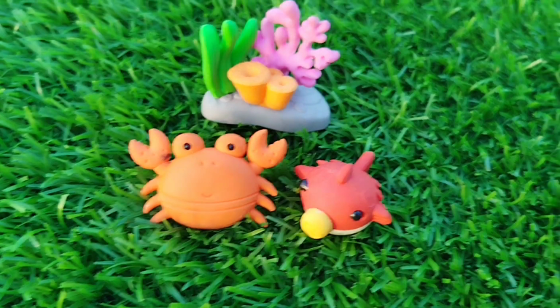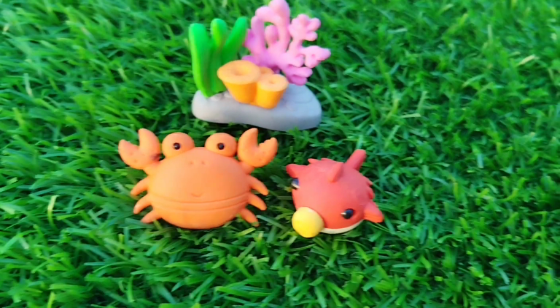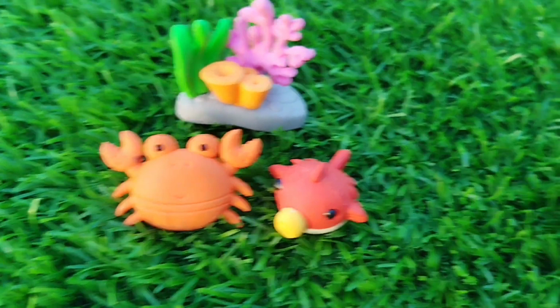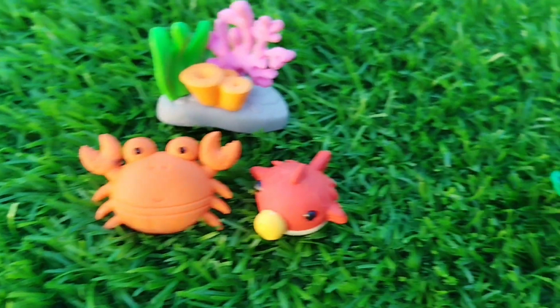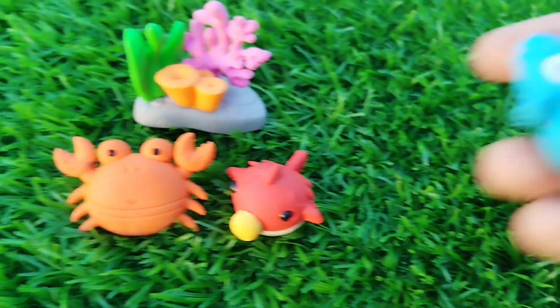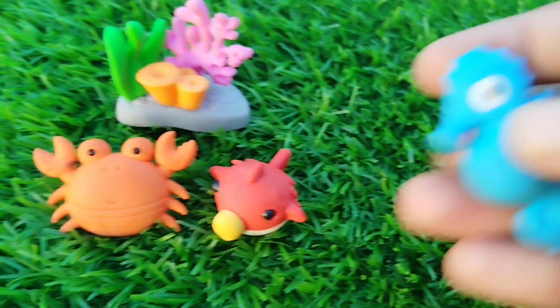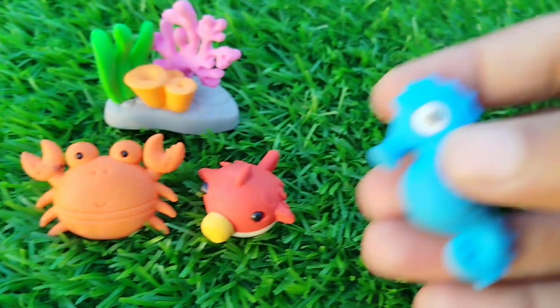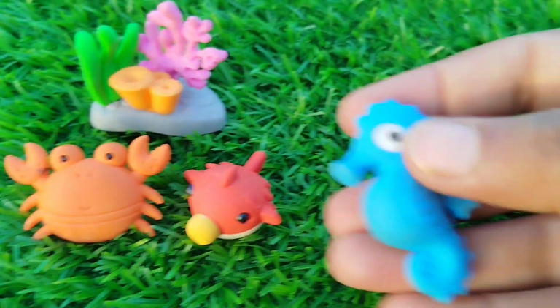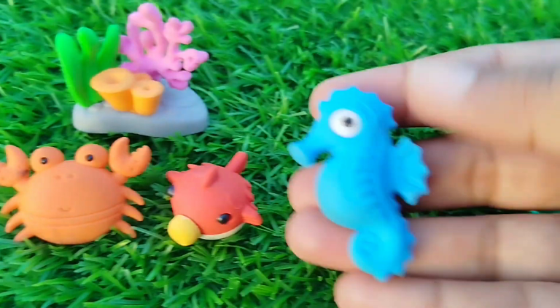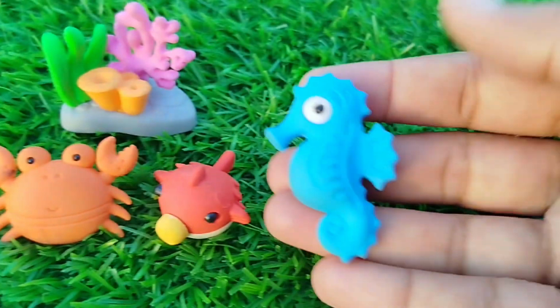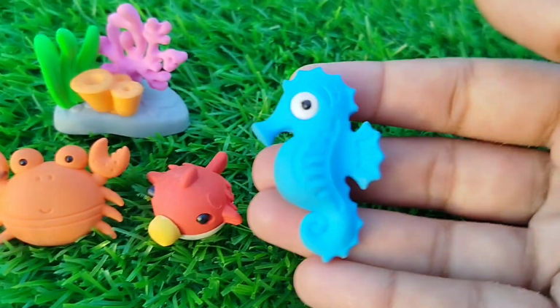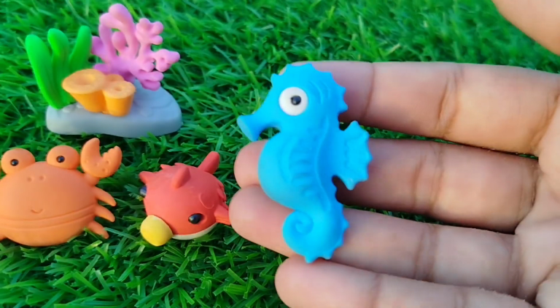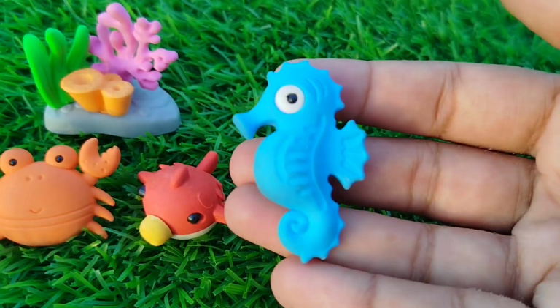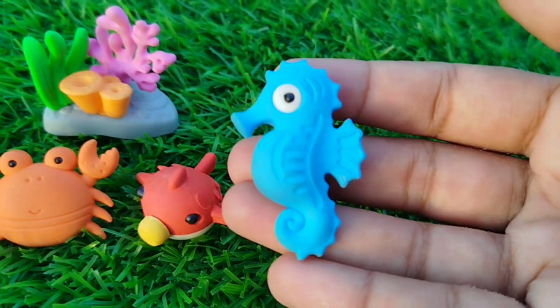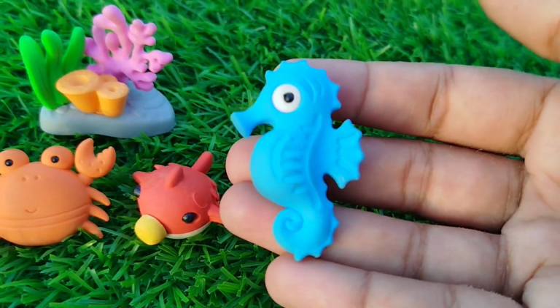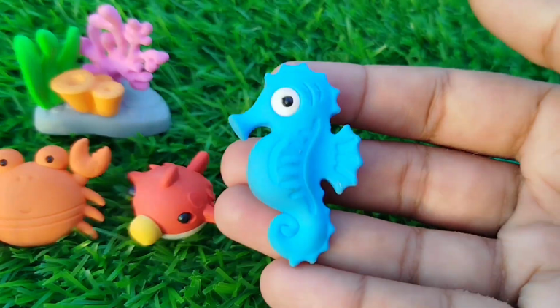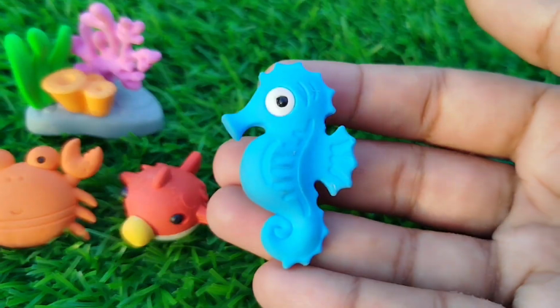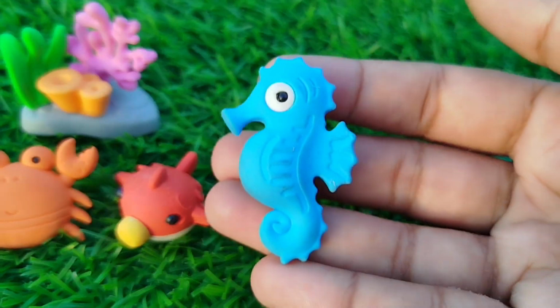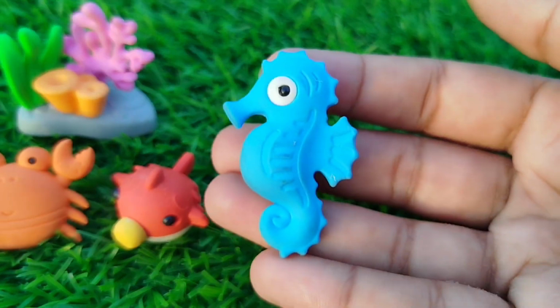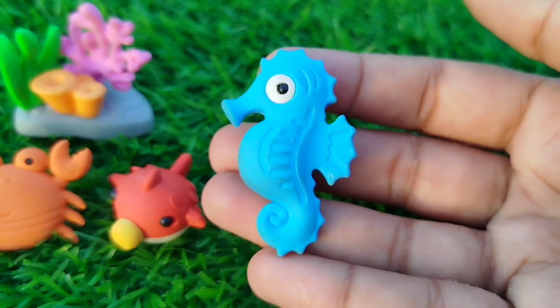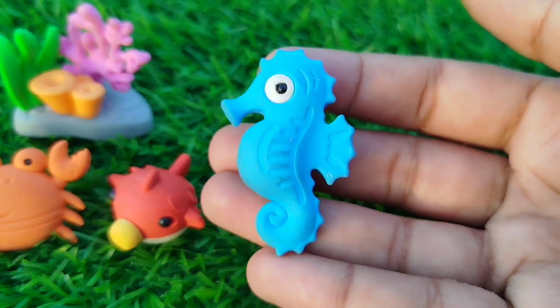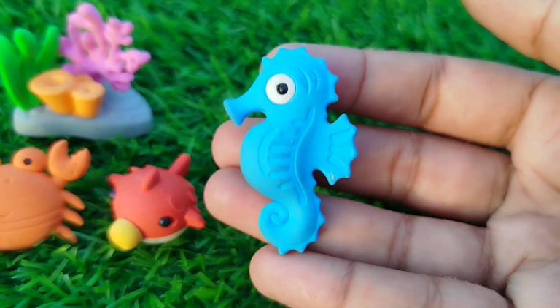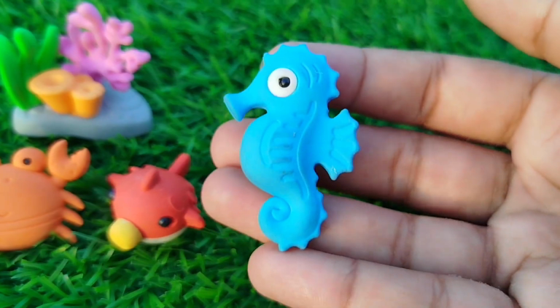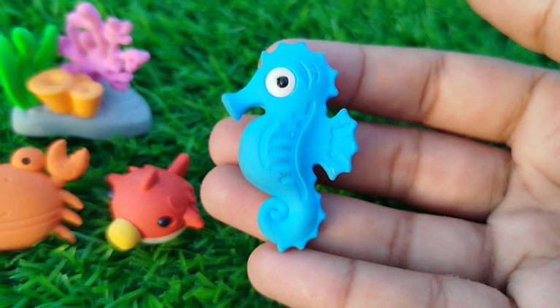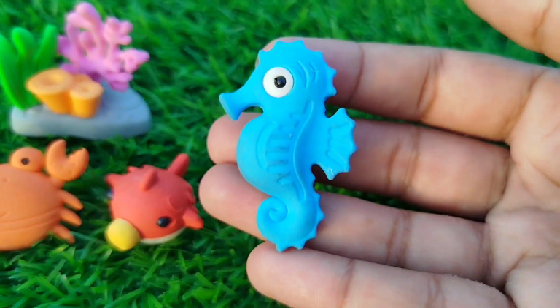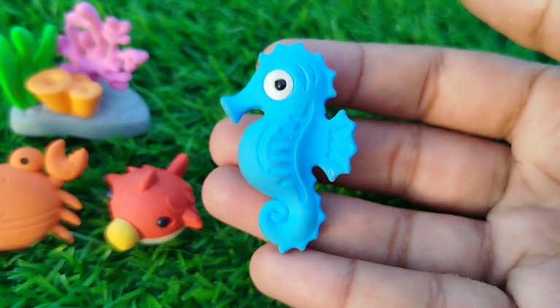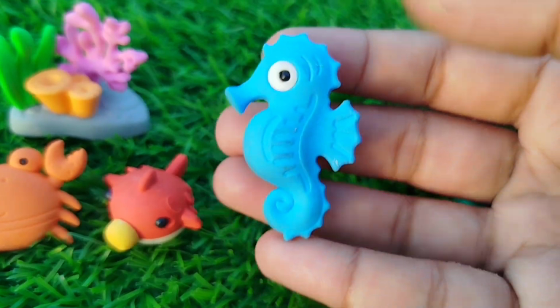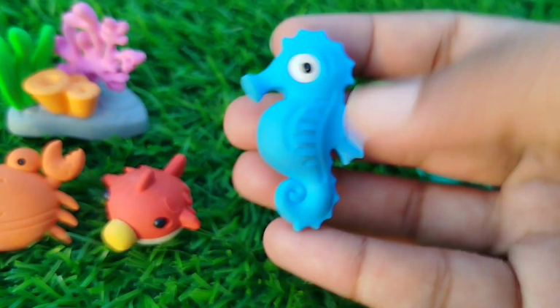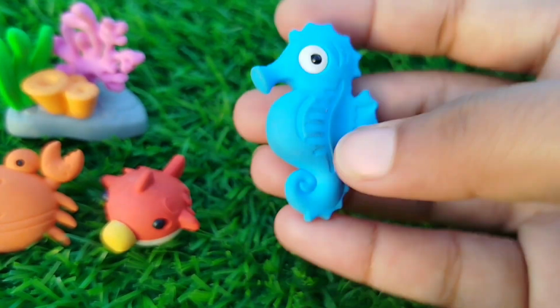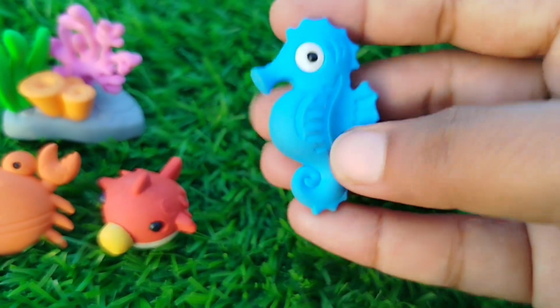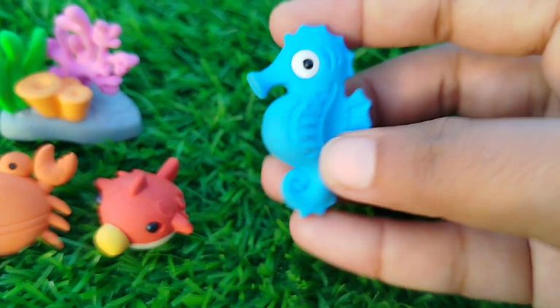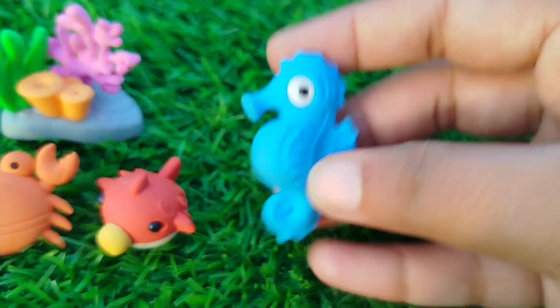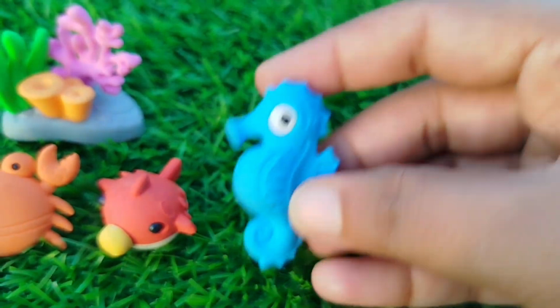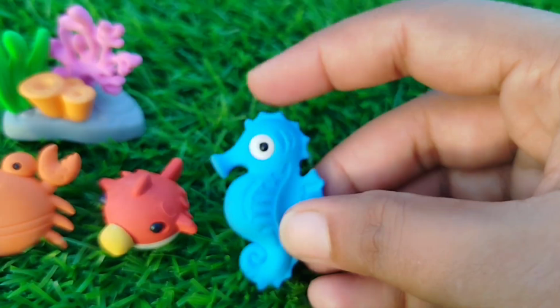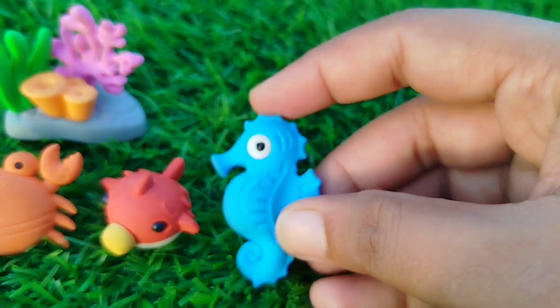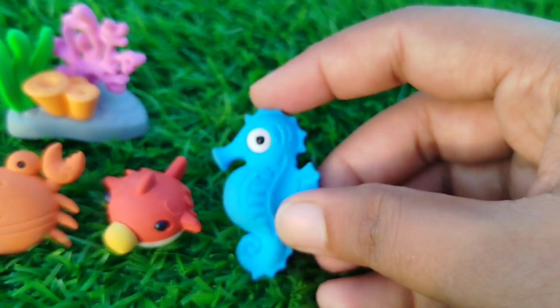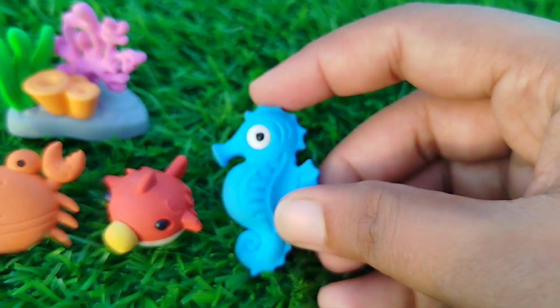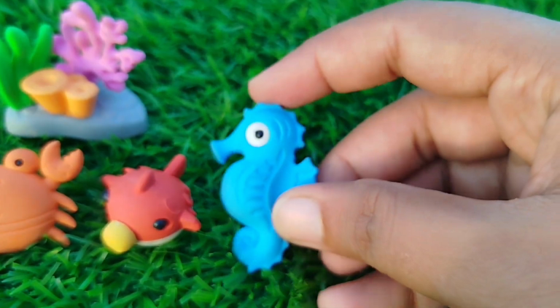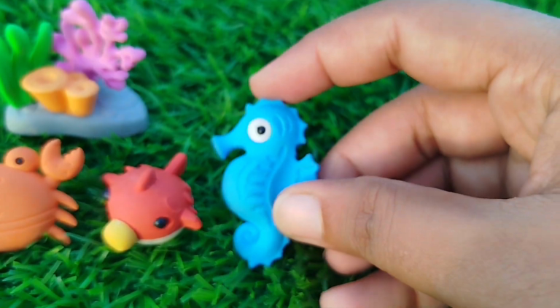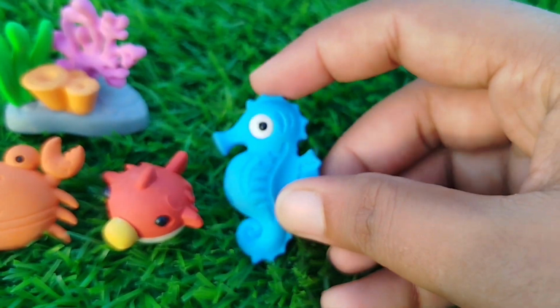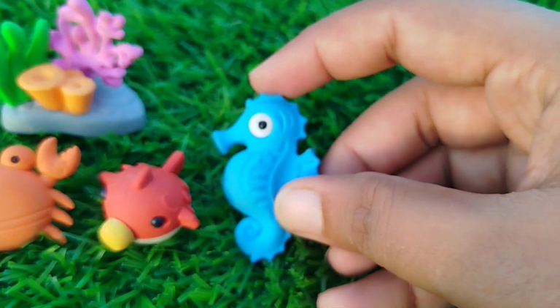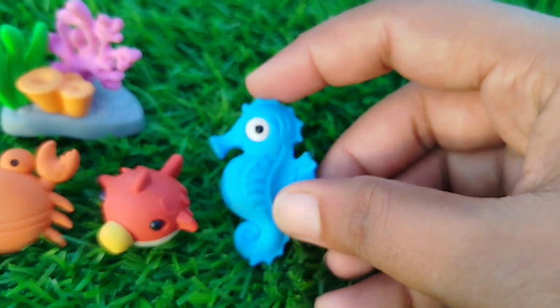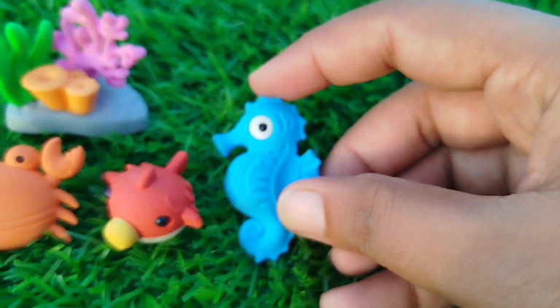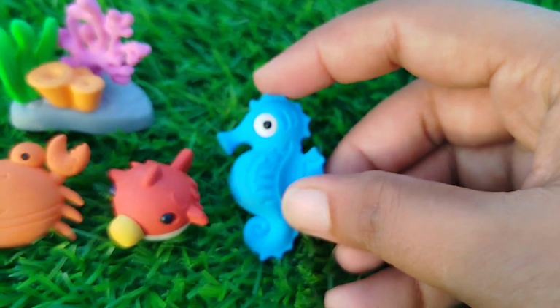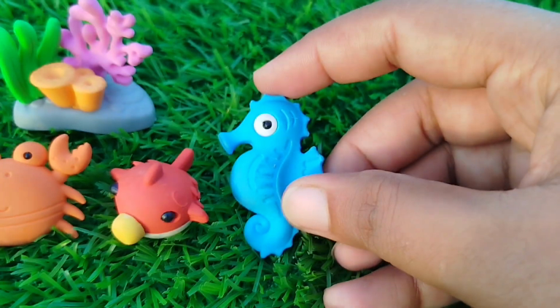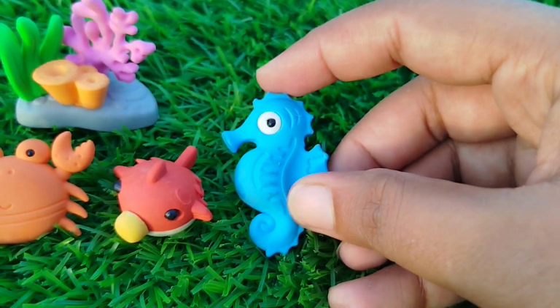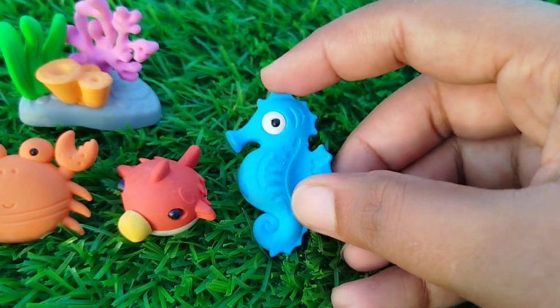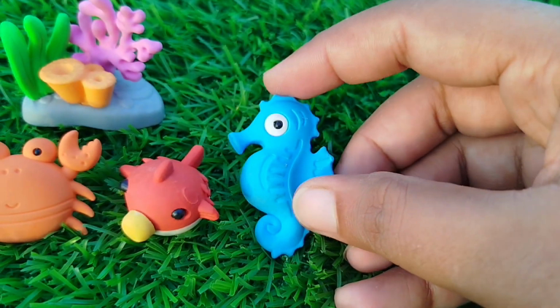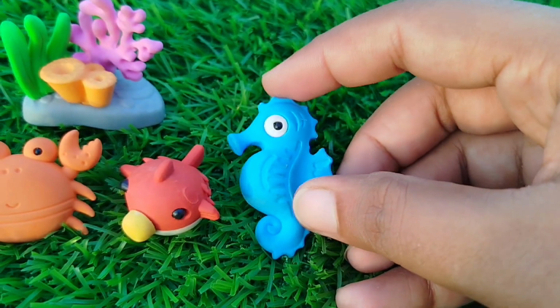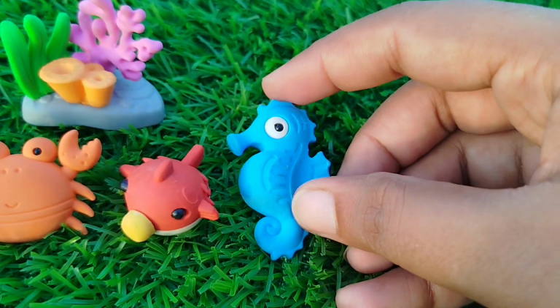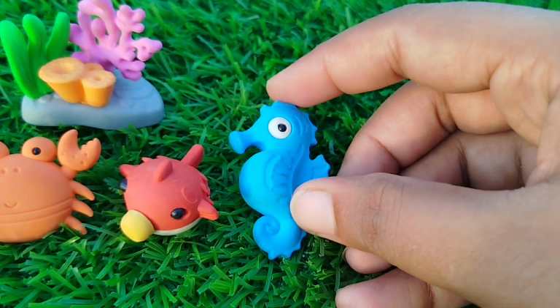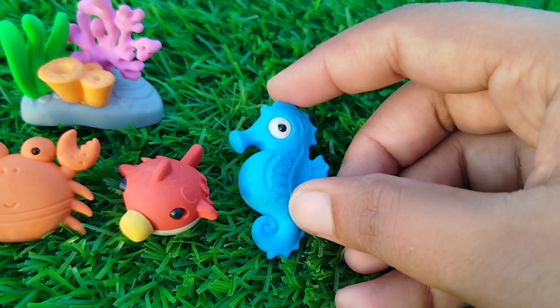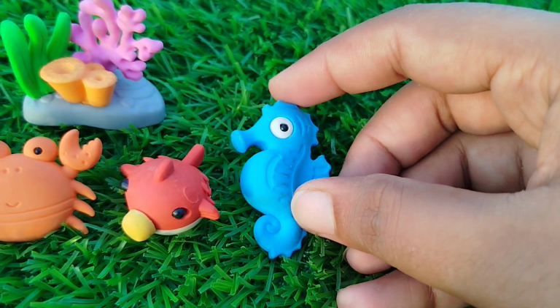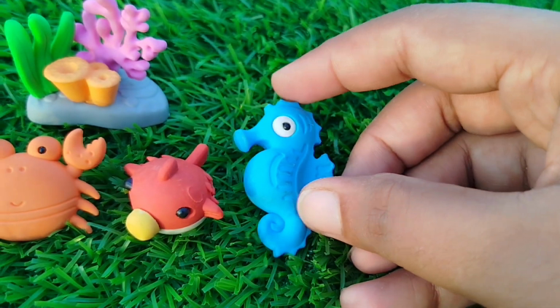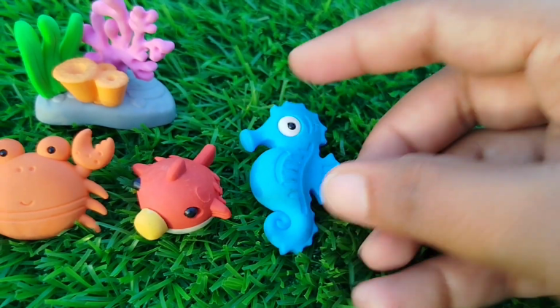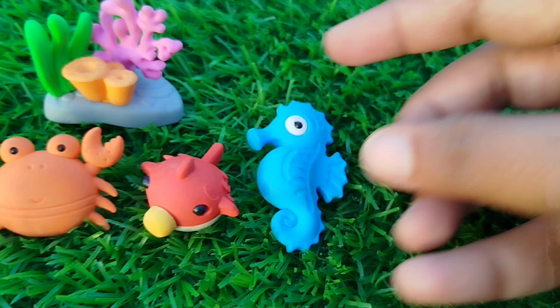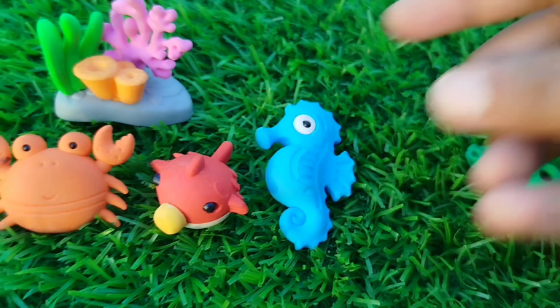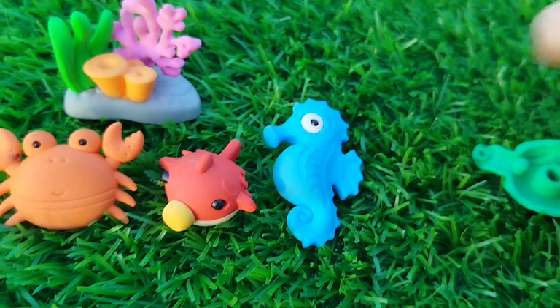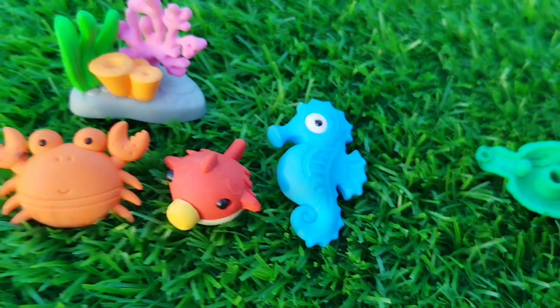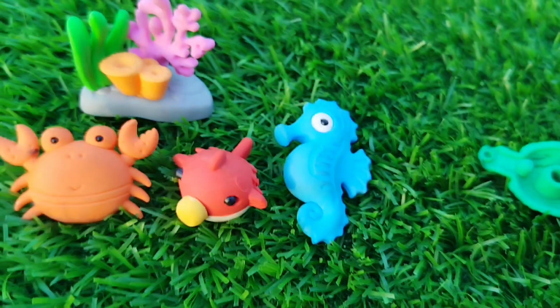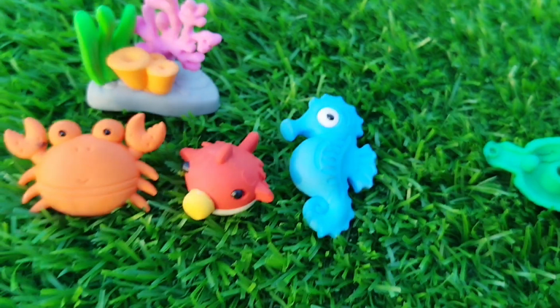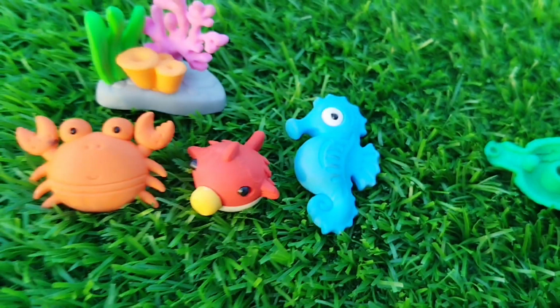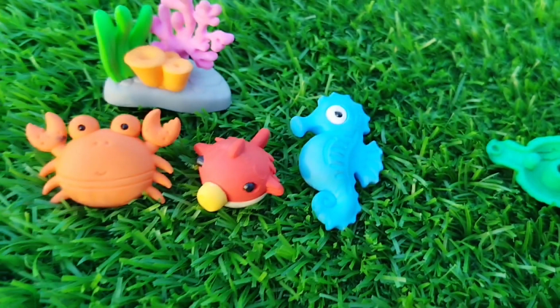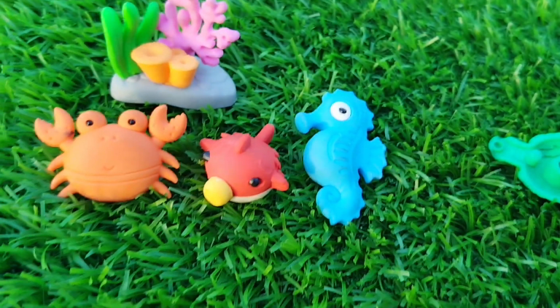The next one is a seahorse. This is a seahorse.